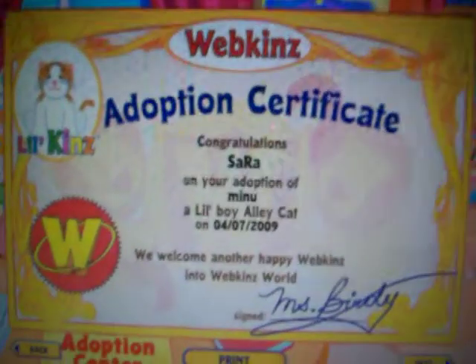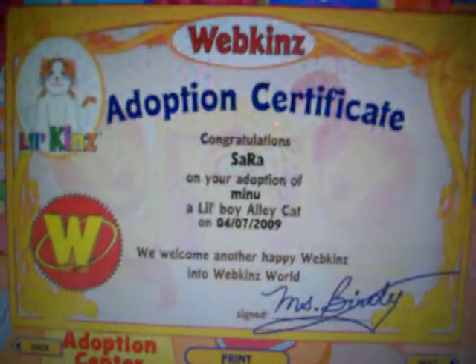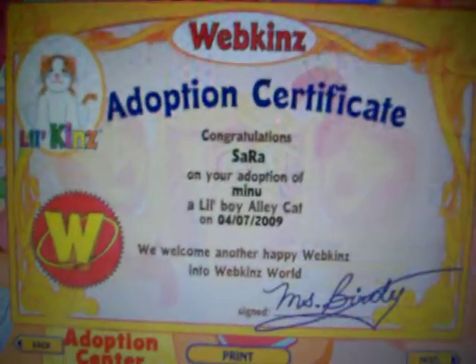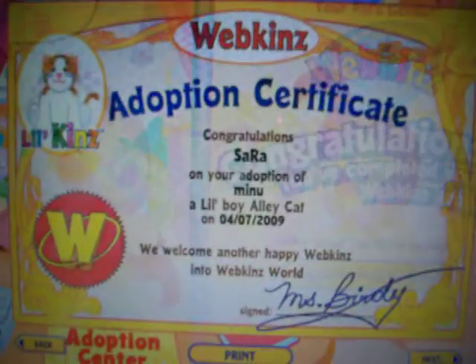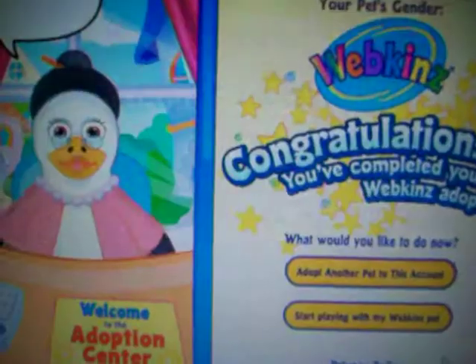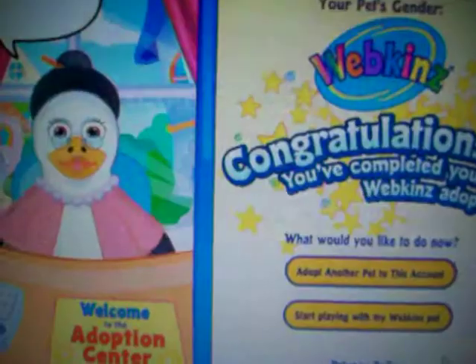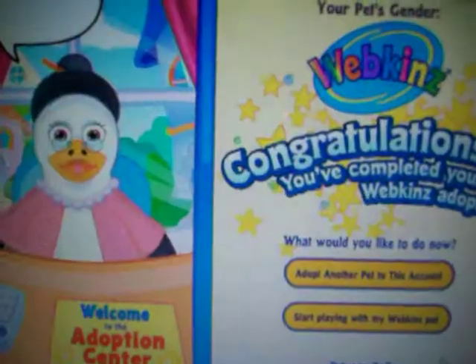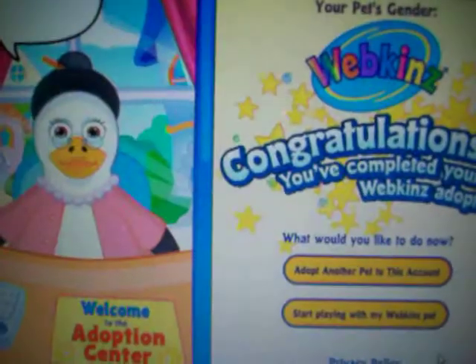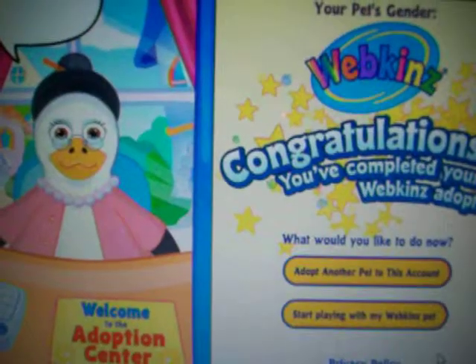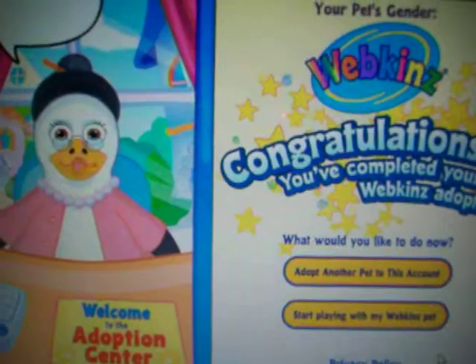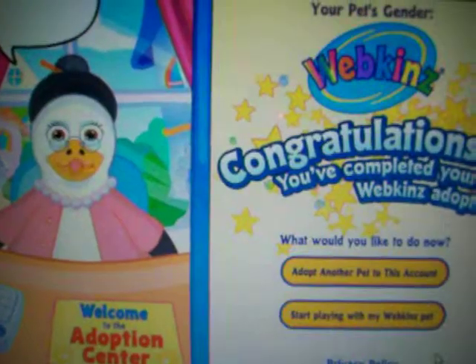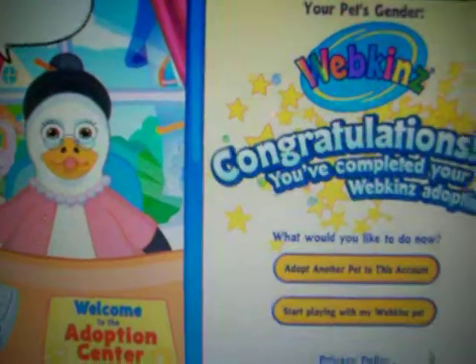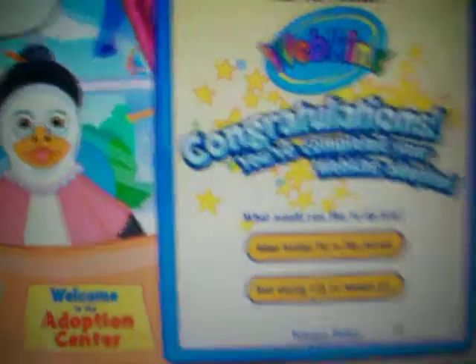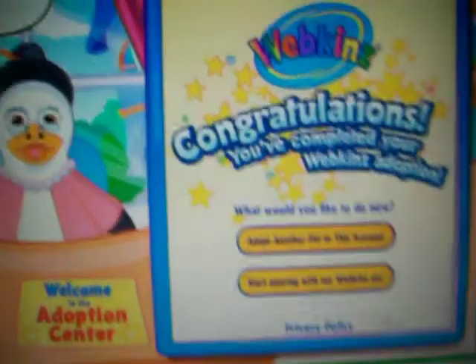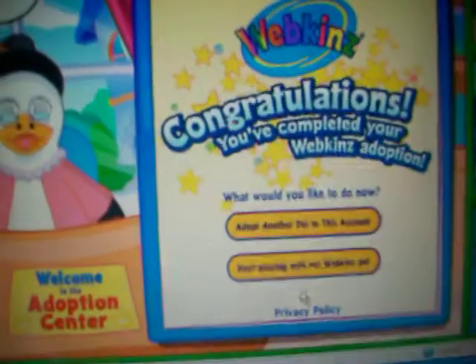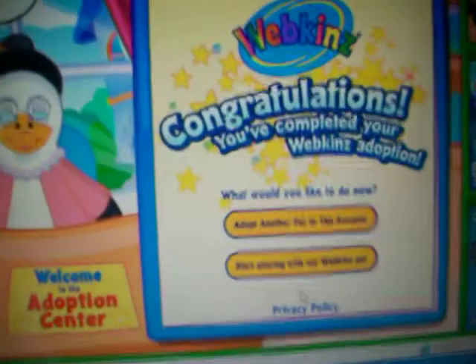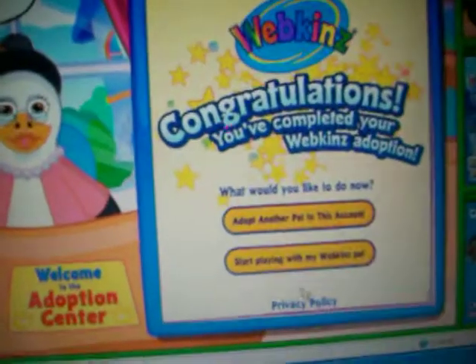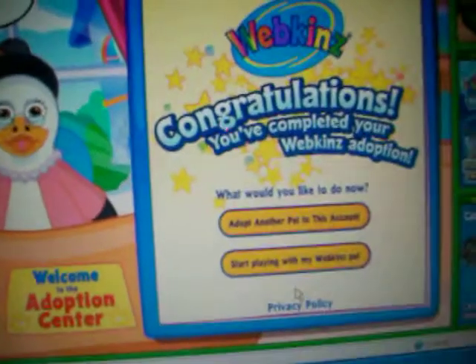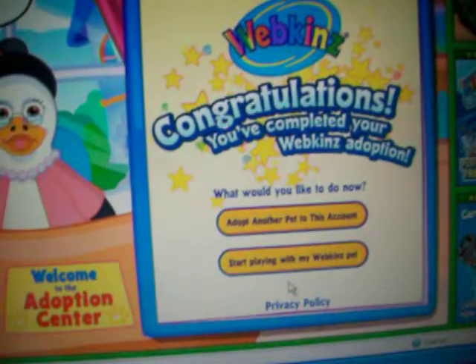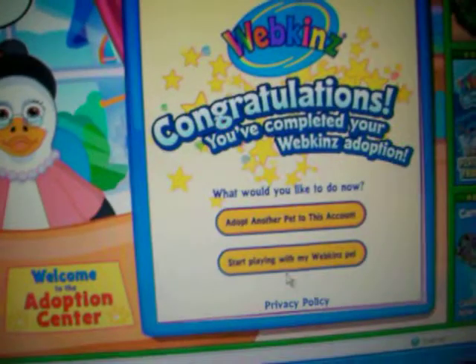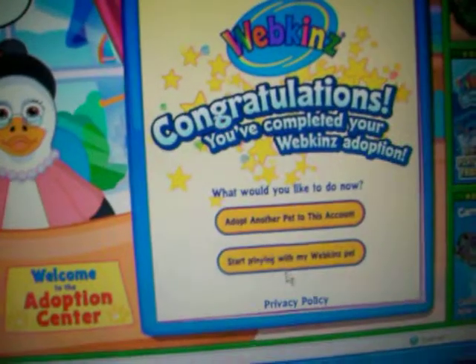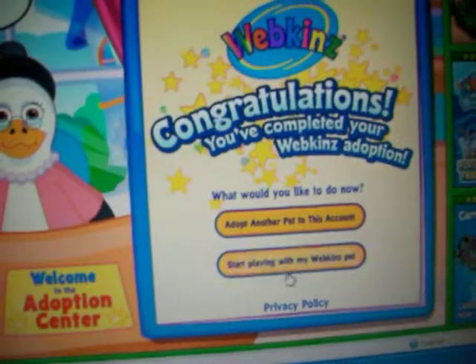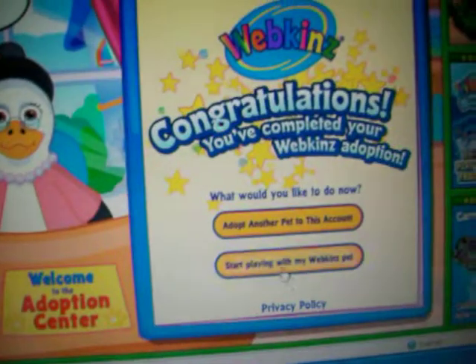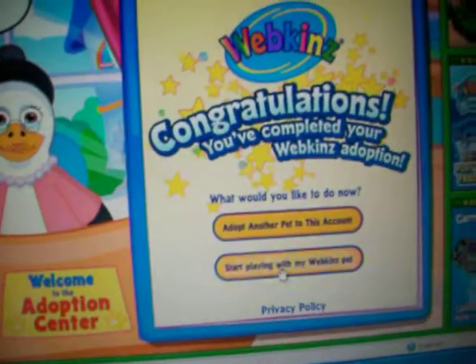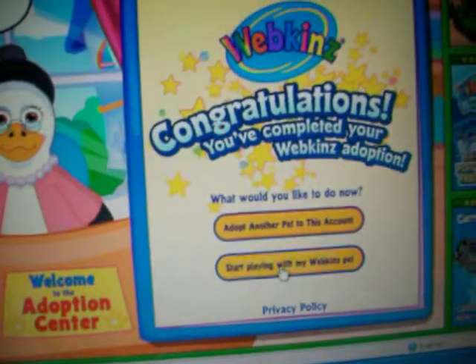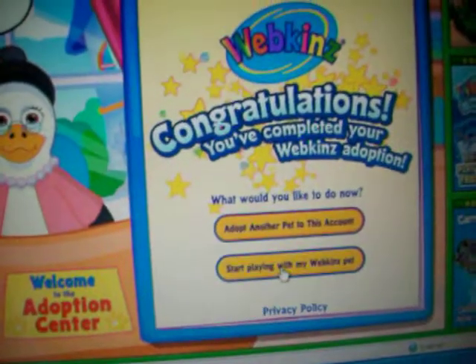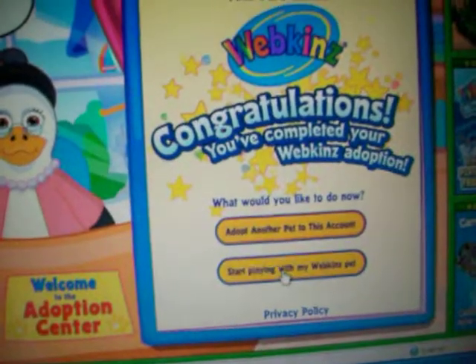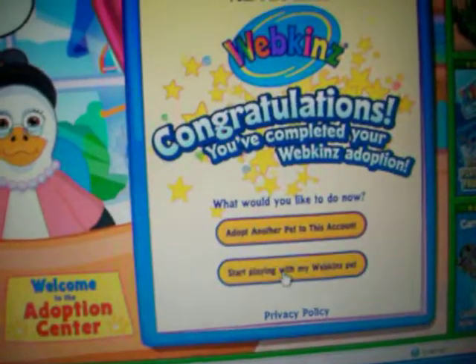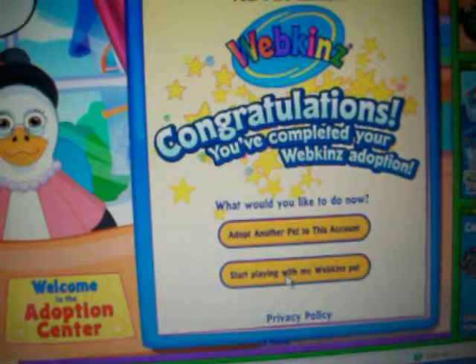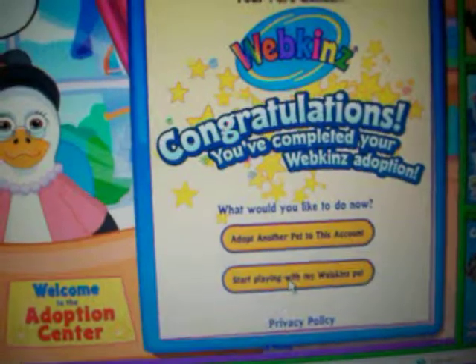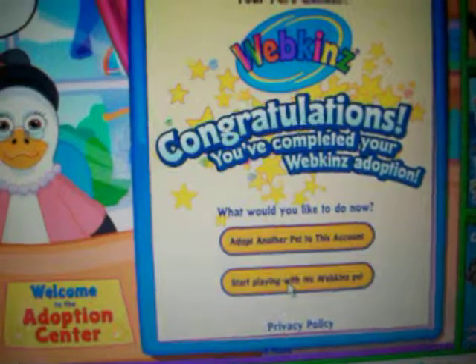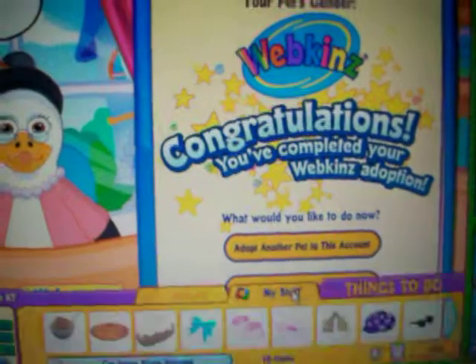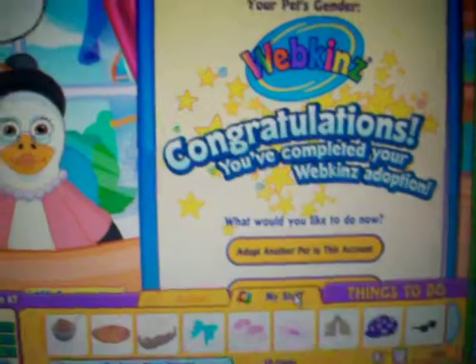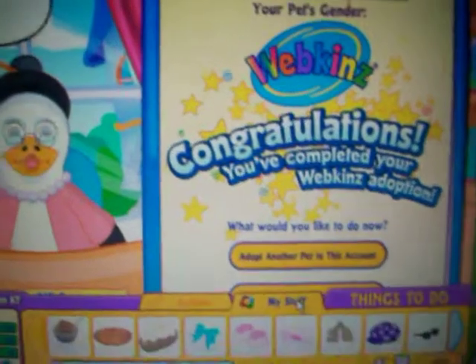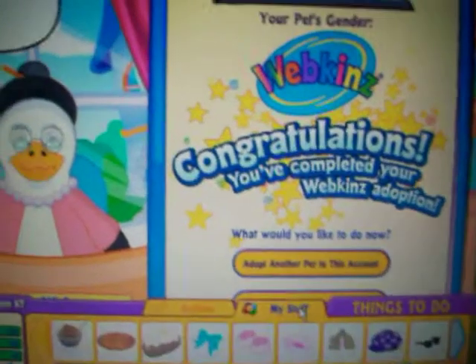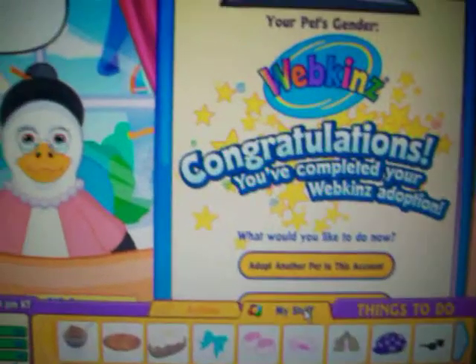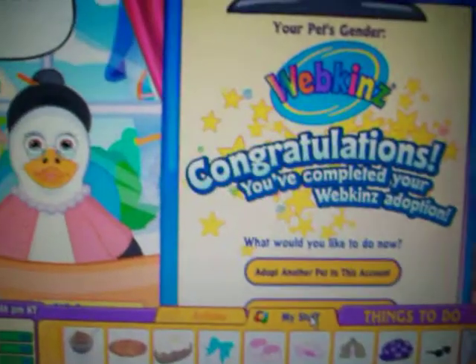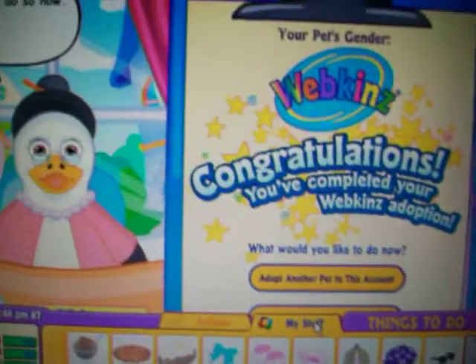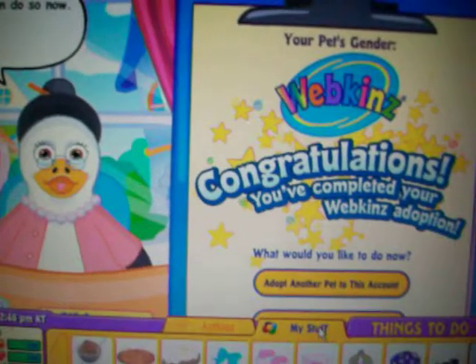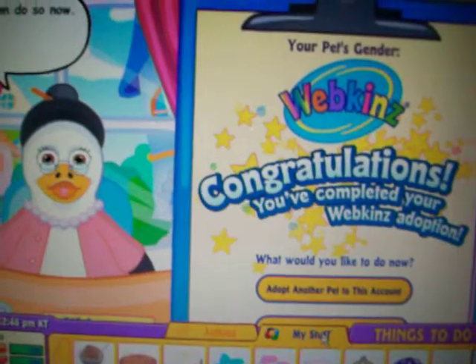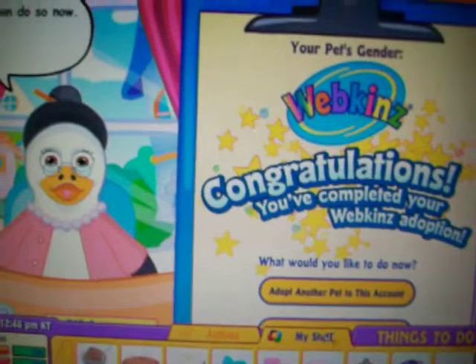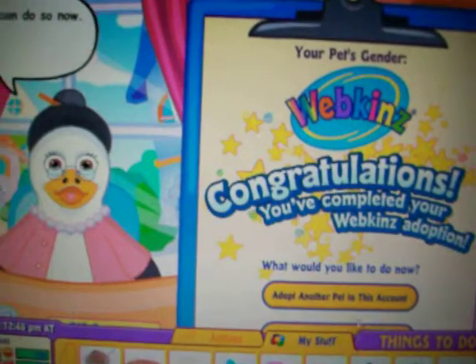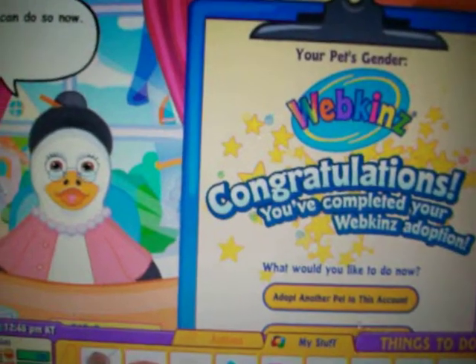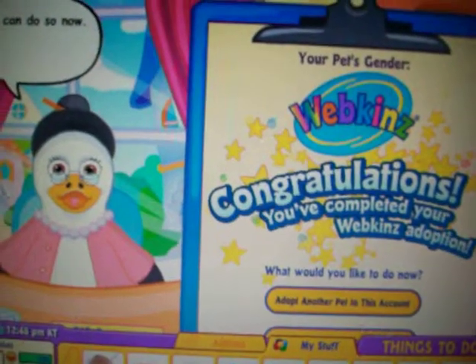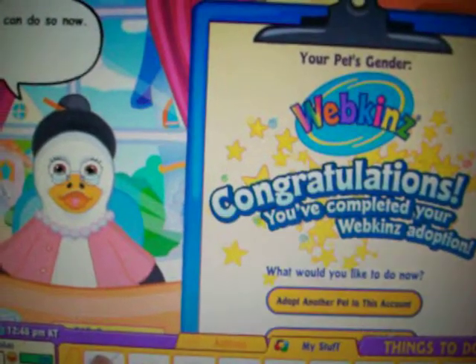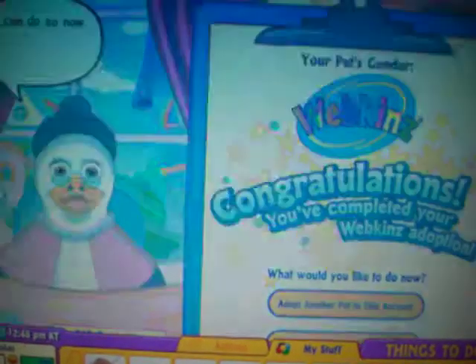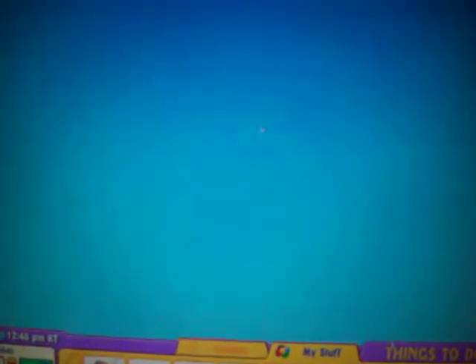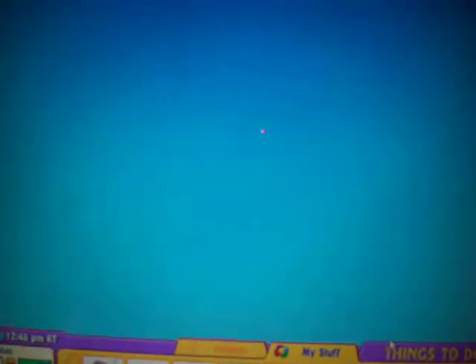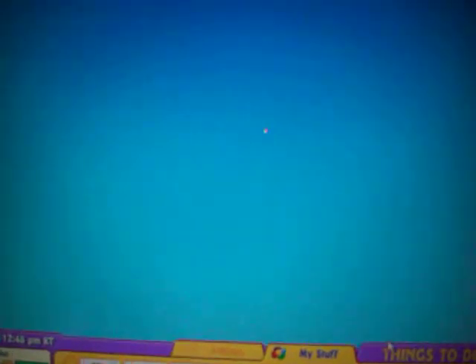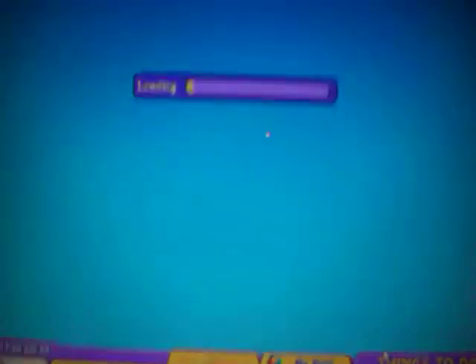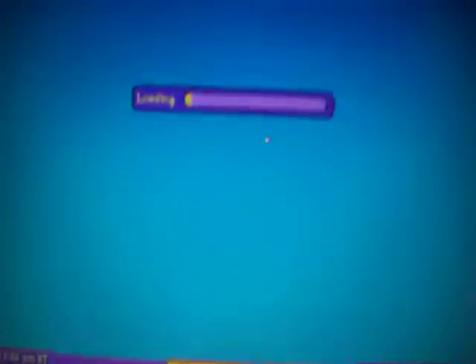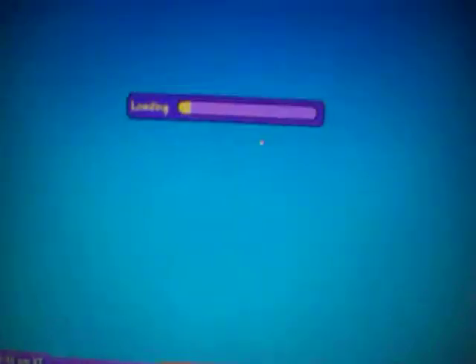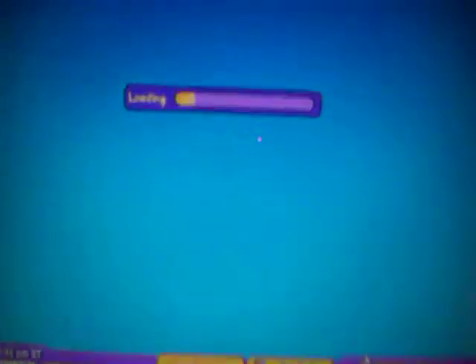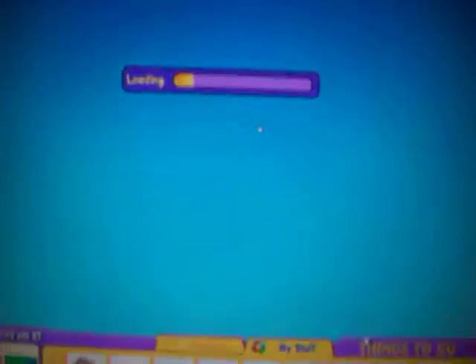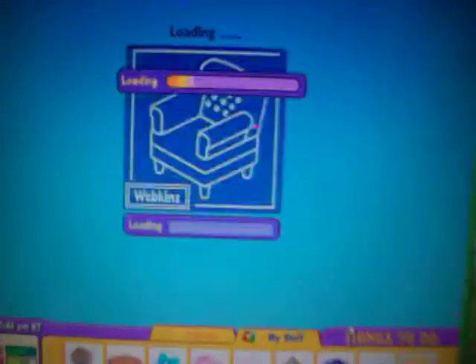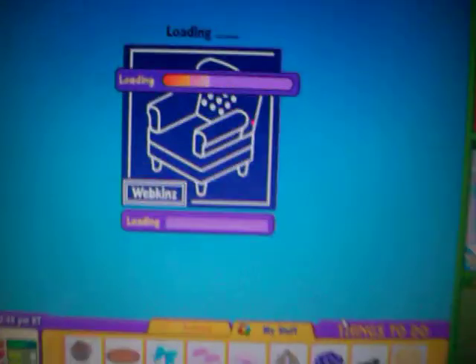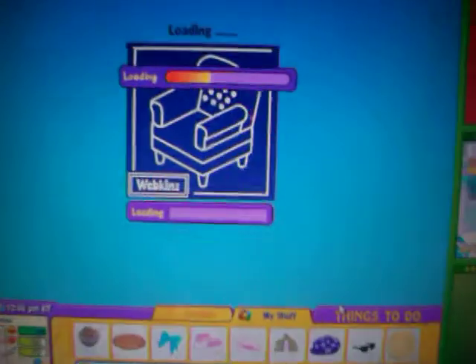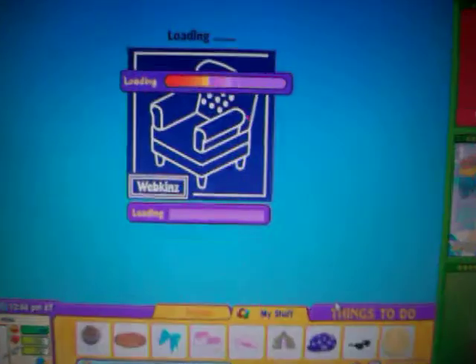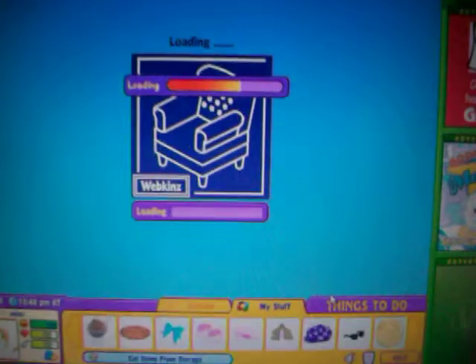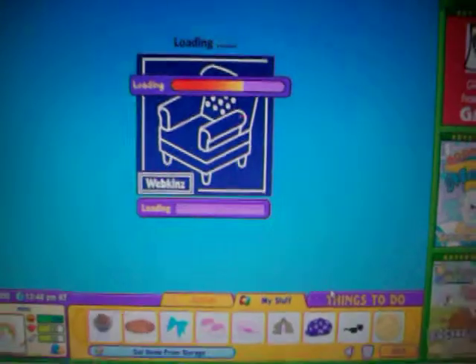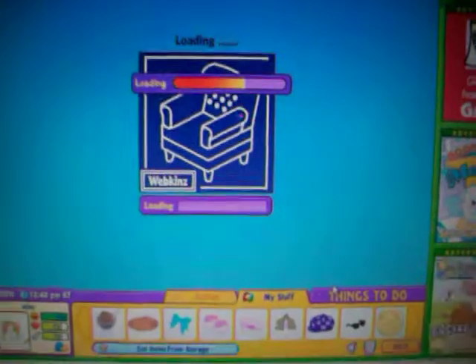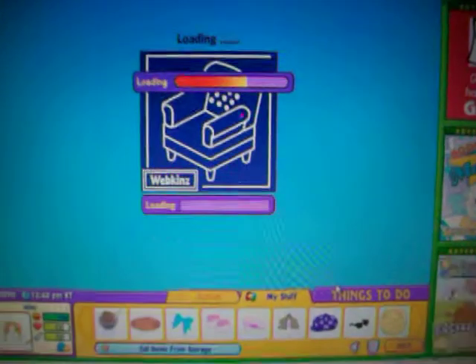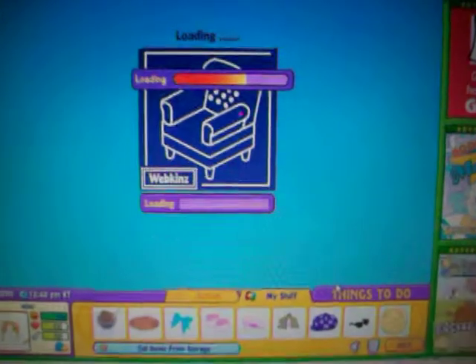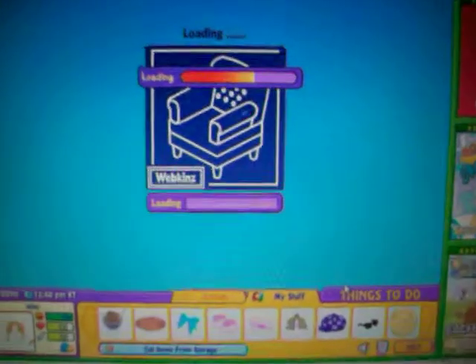If you would like to adopt another pet, you can do so now. No, thank you.